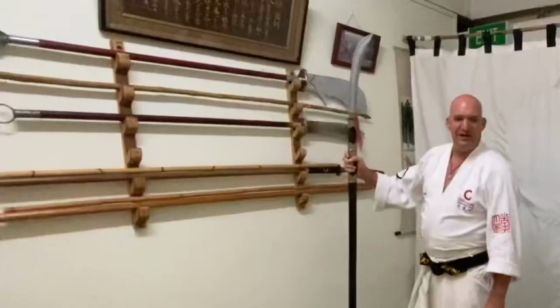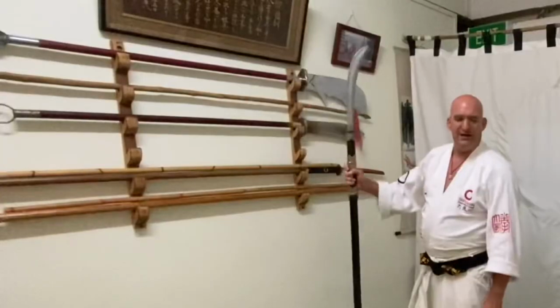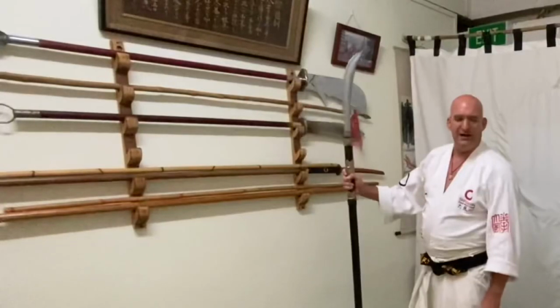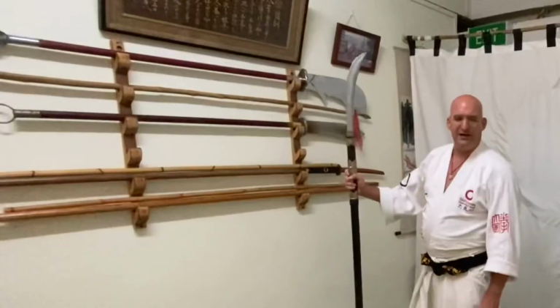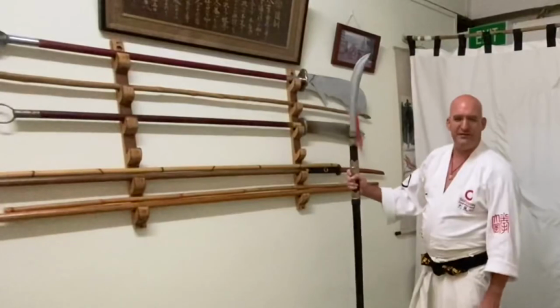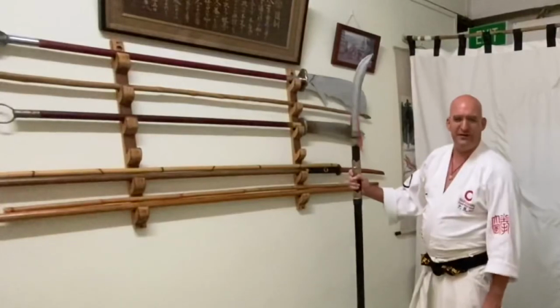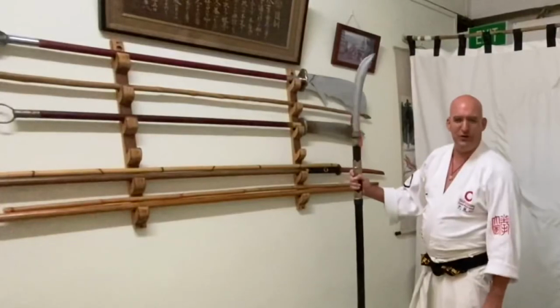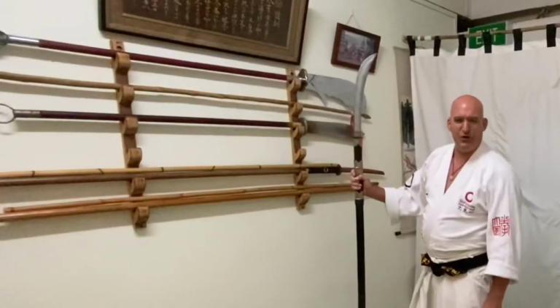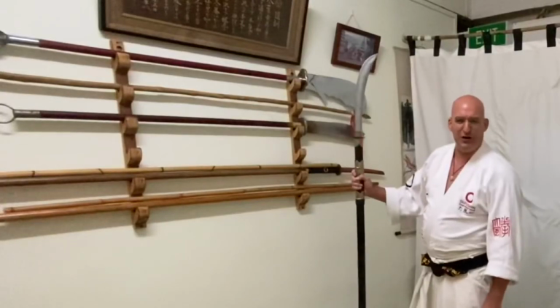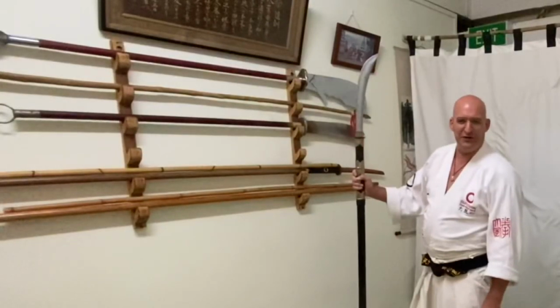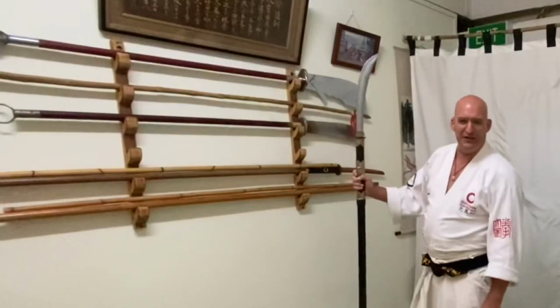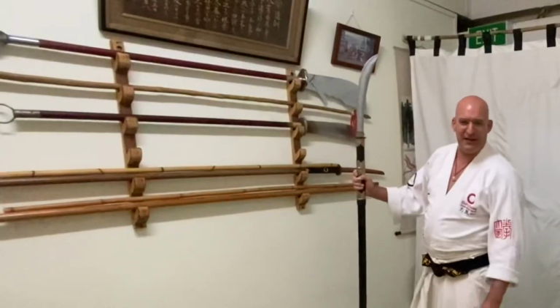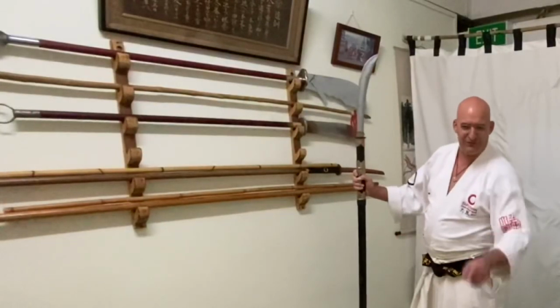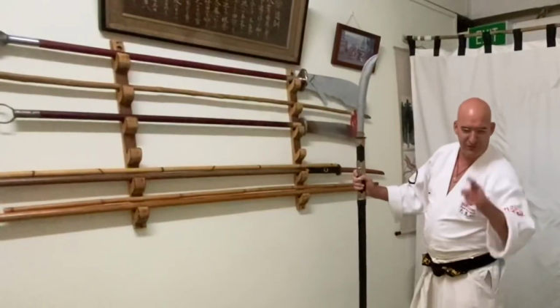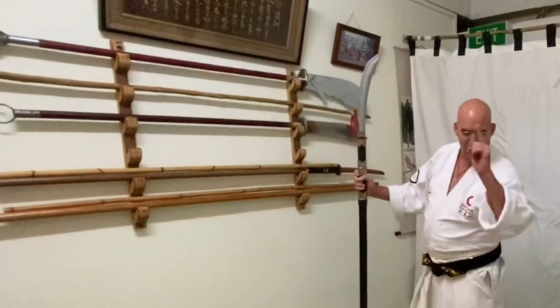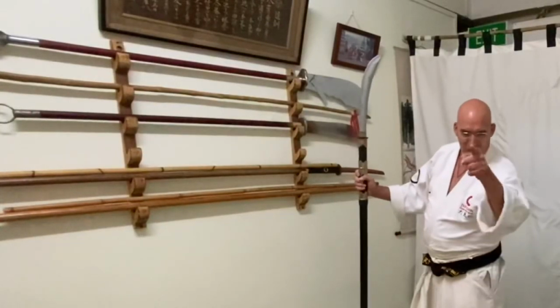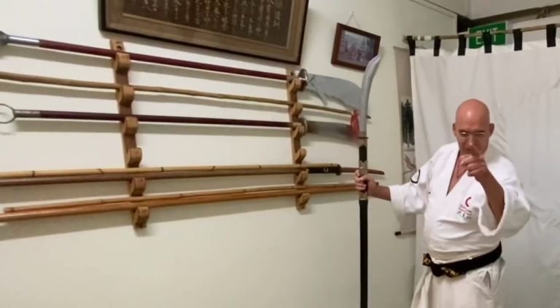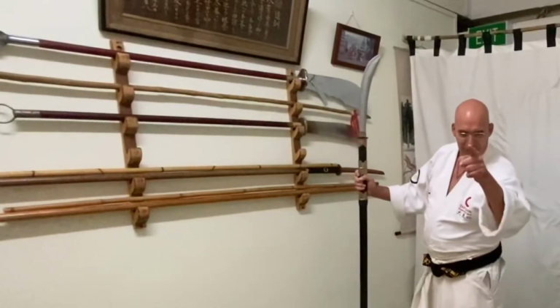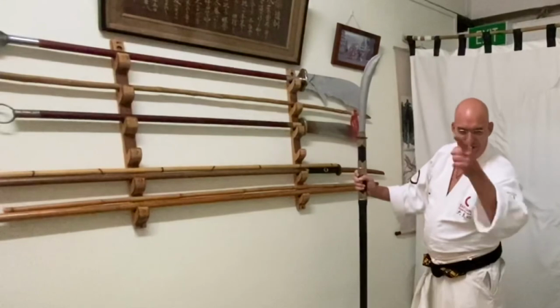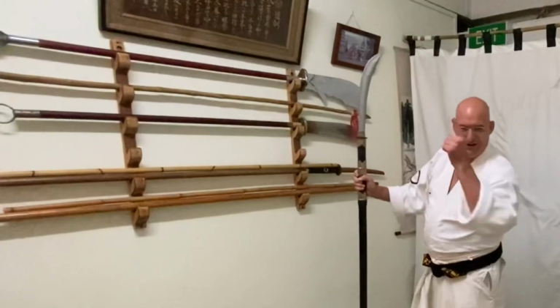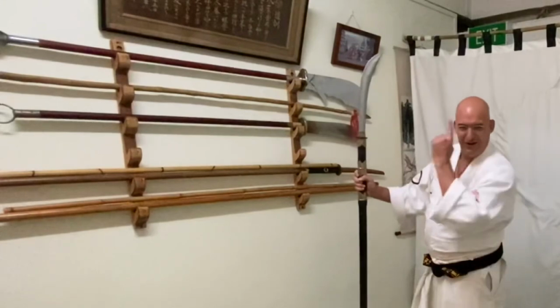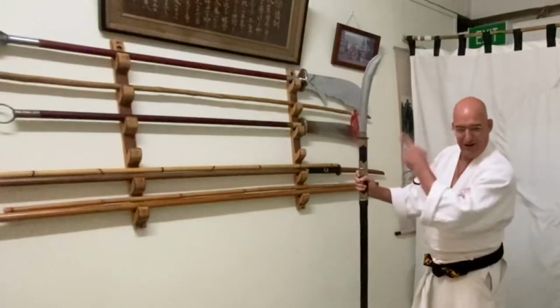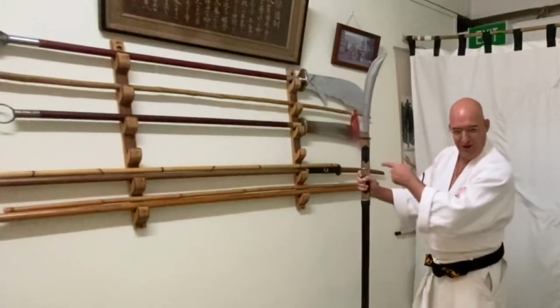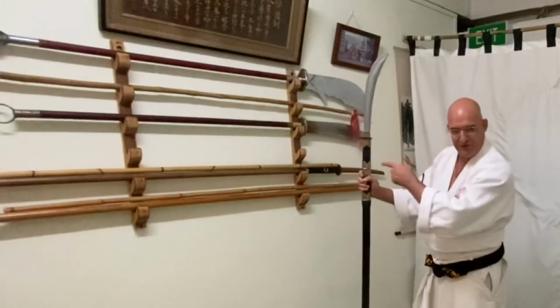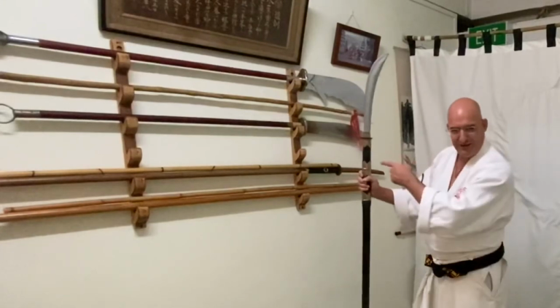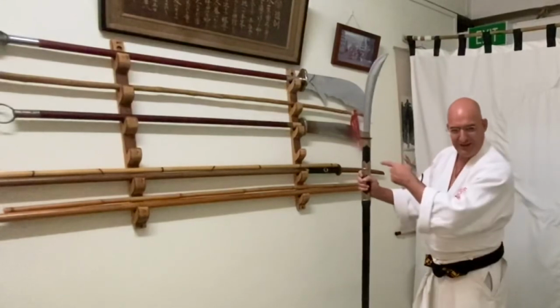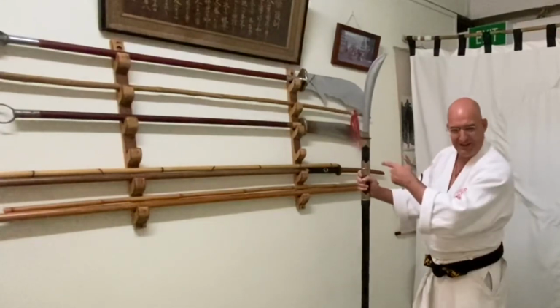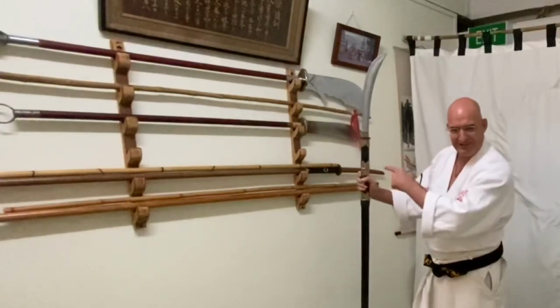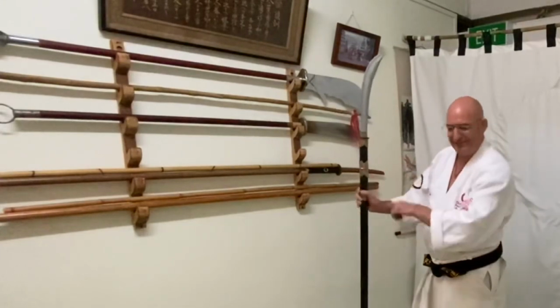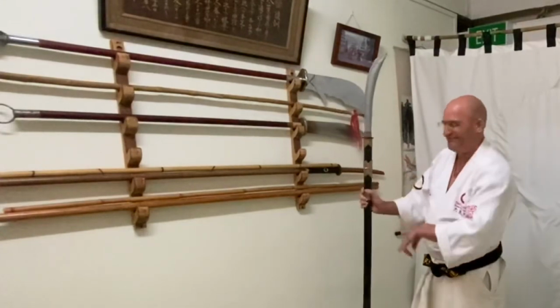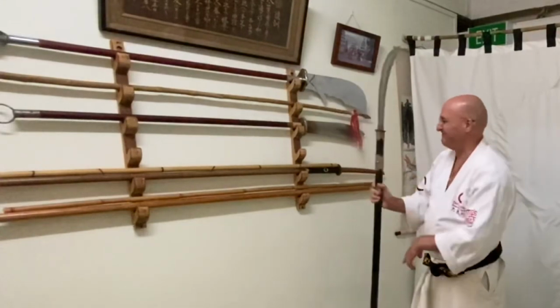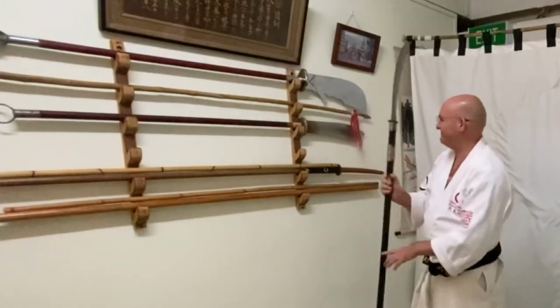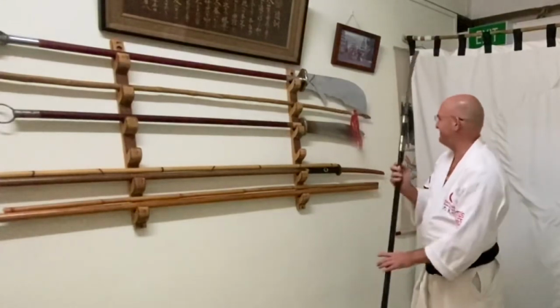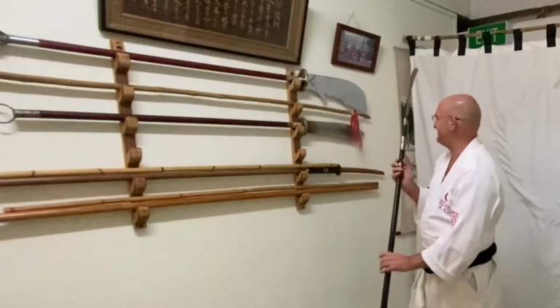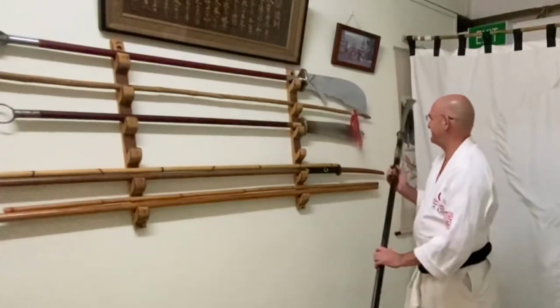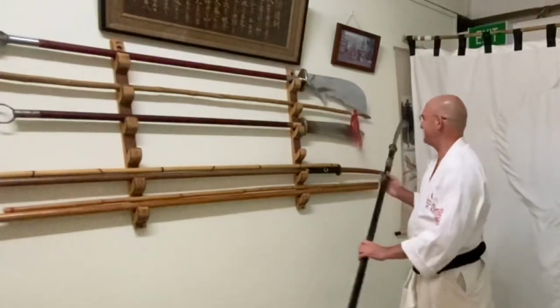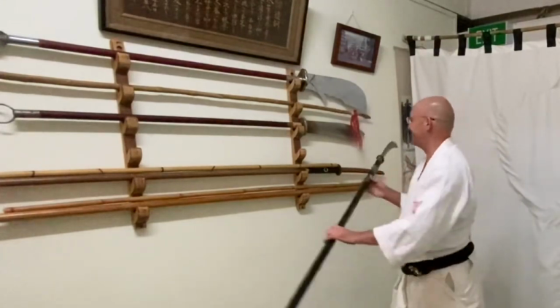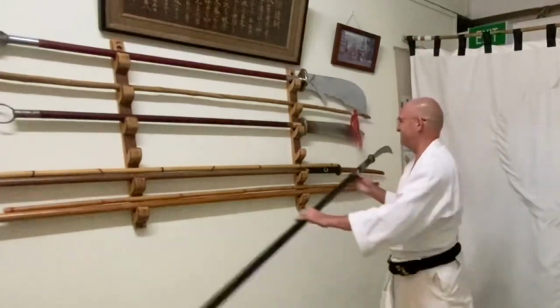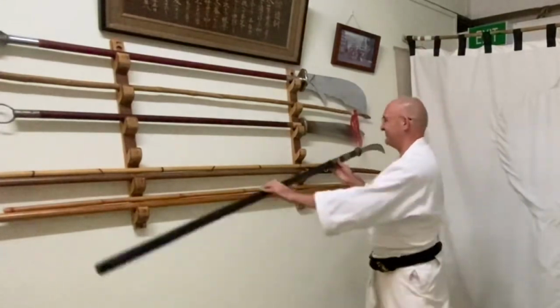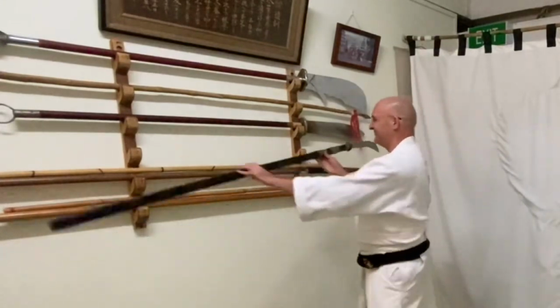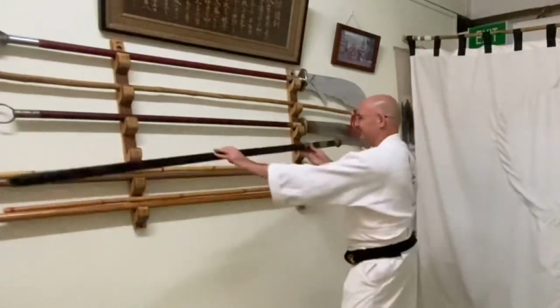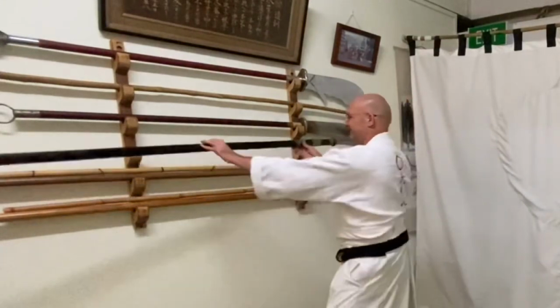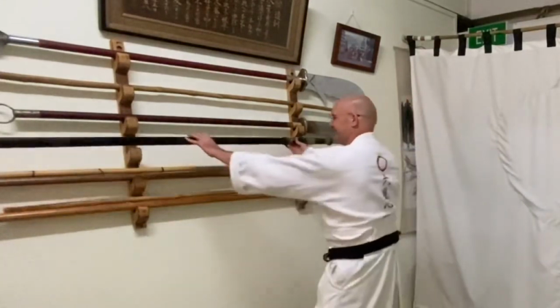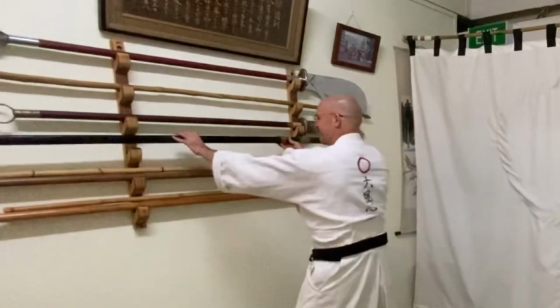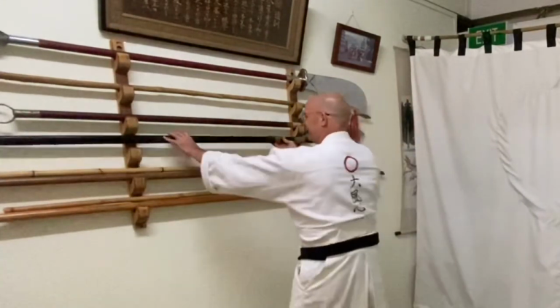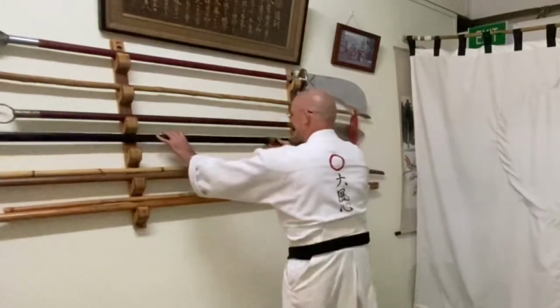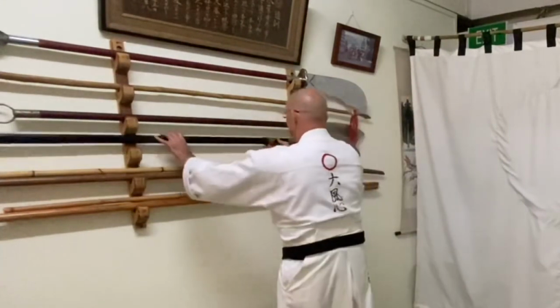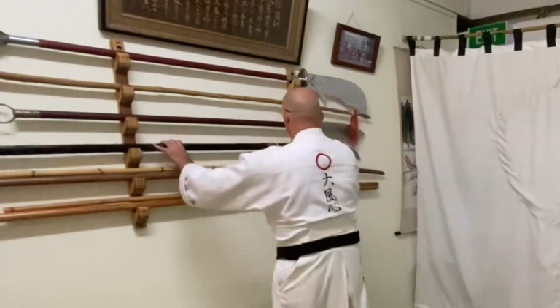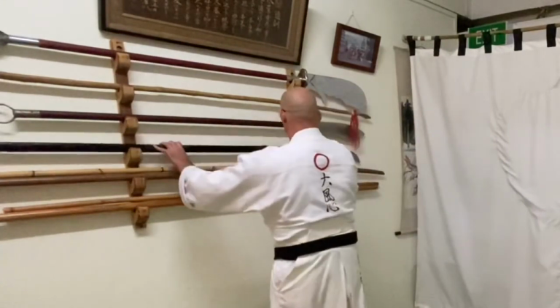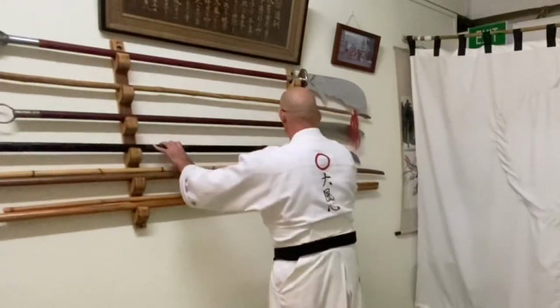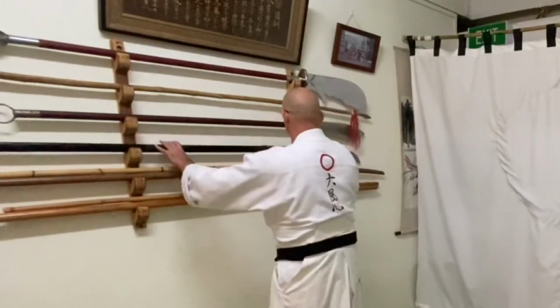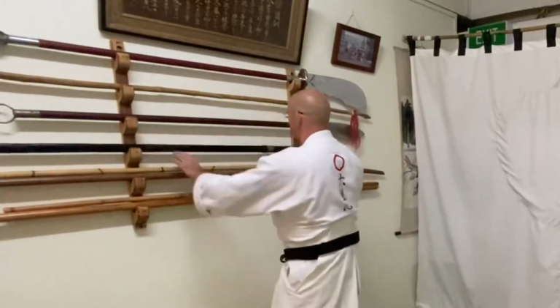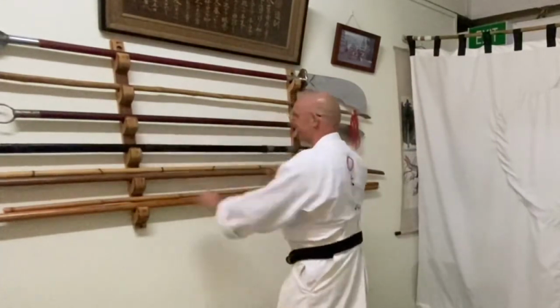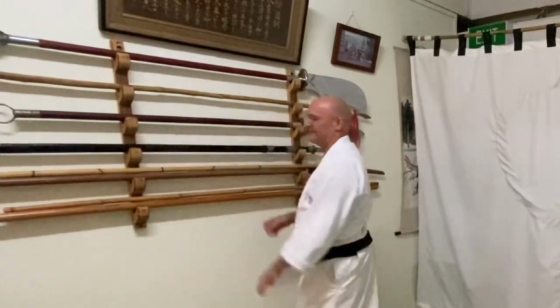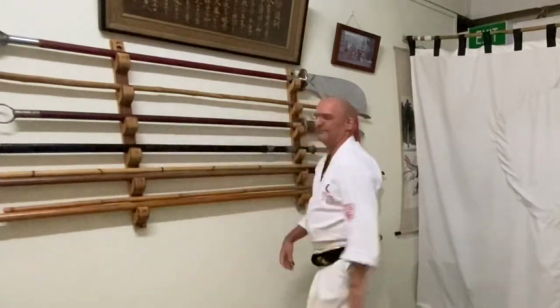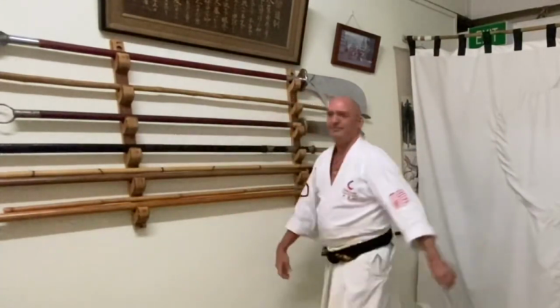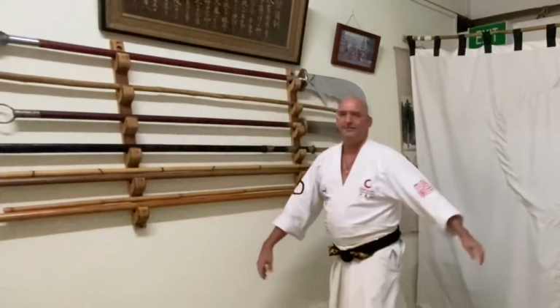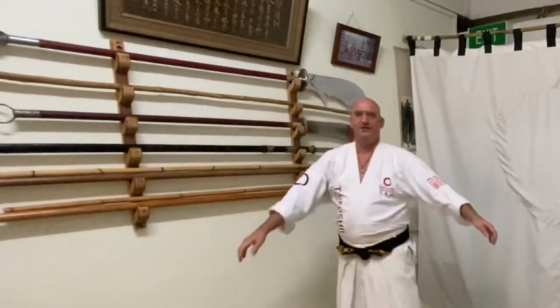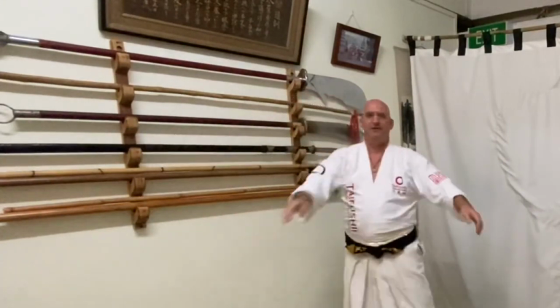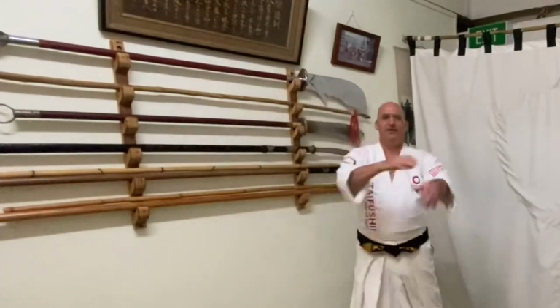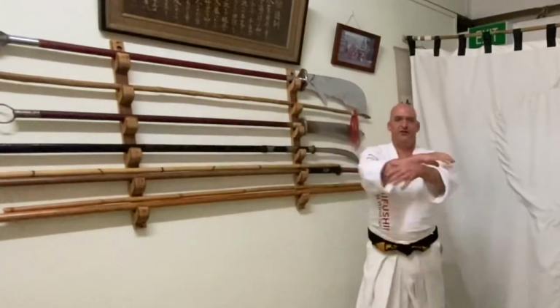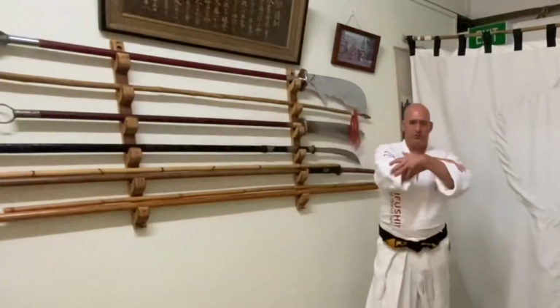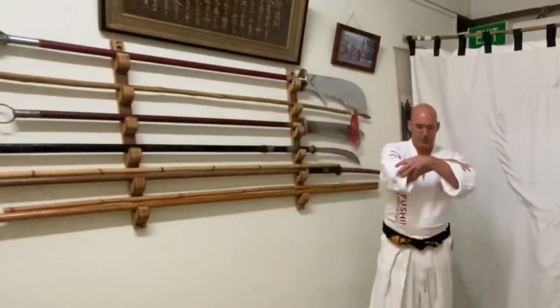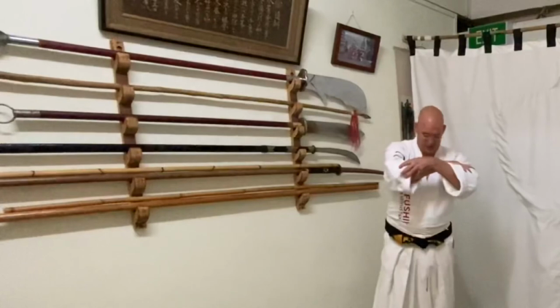Okay guys, all the best to you — good night, and Katori spirit! I'll see you on the next vlog of the naginata. Thanks for watching.